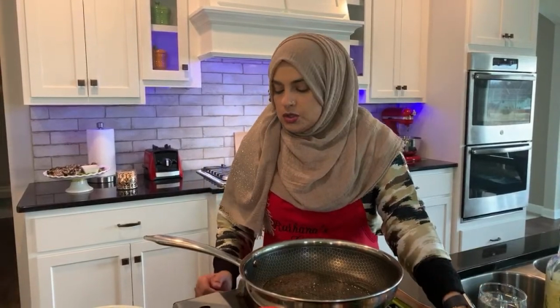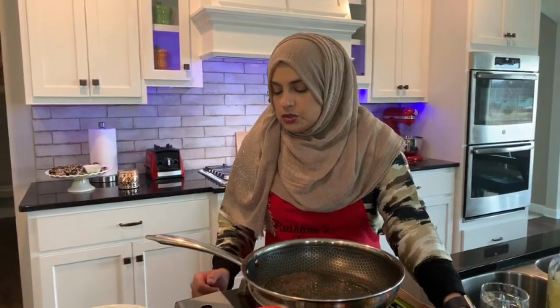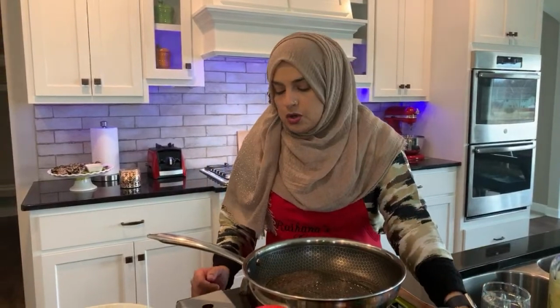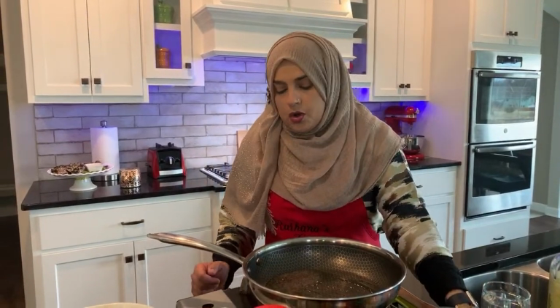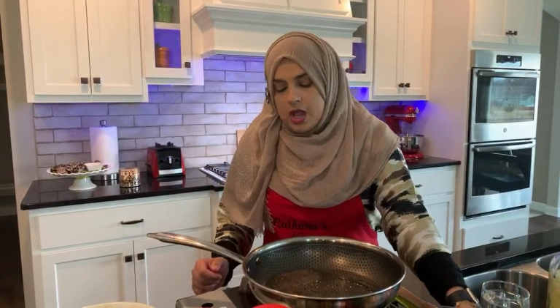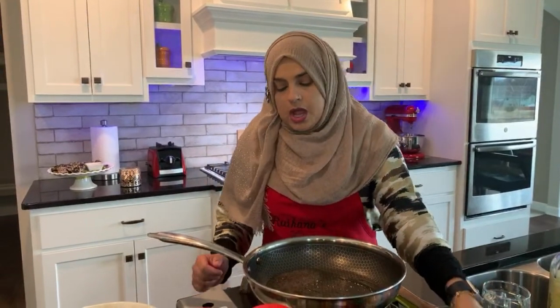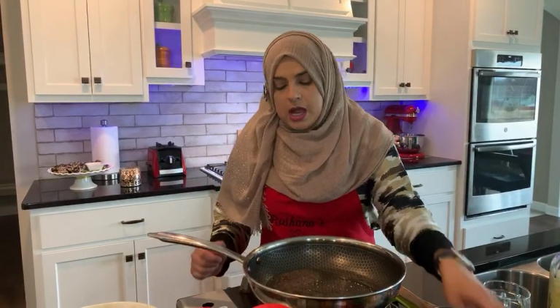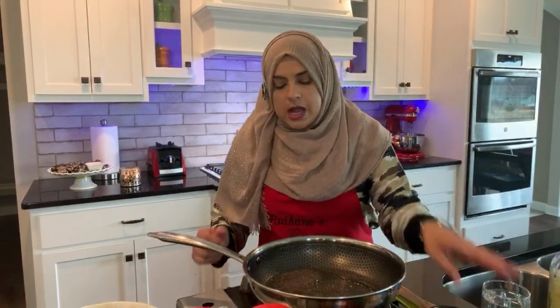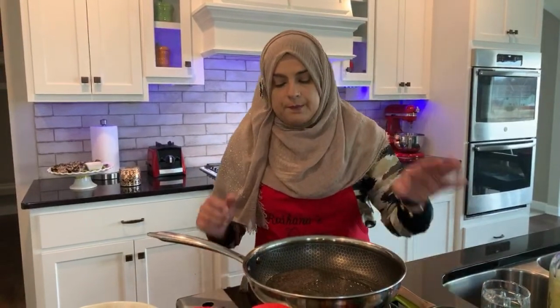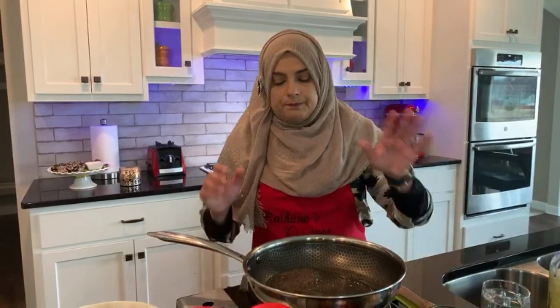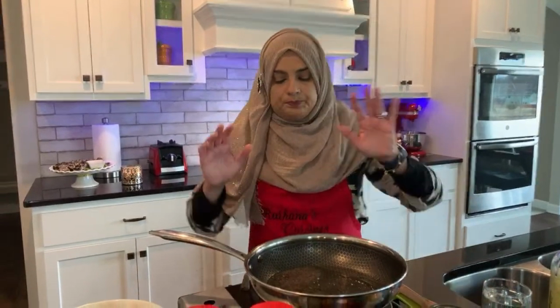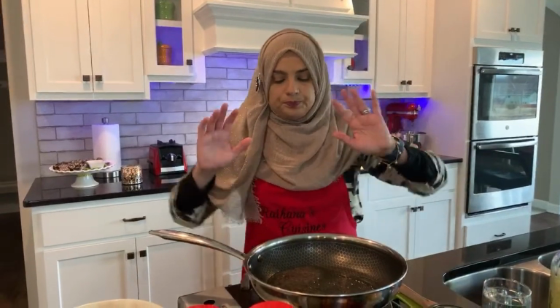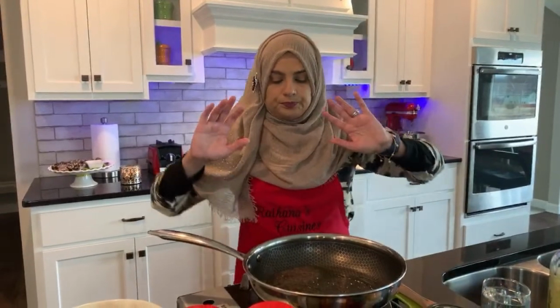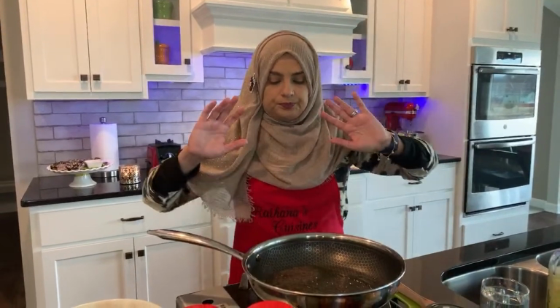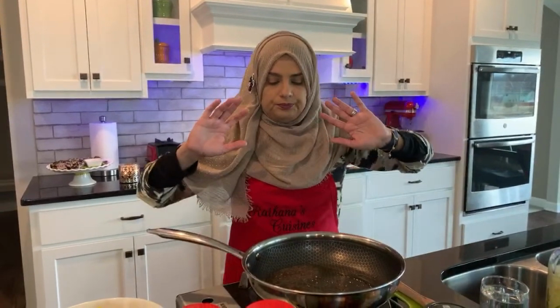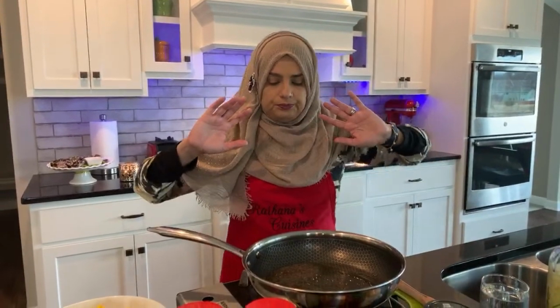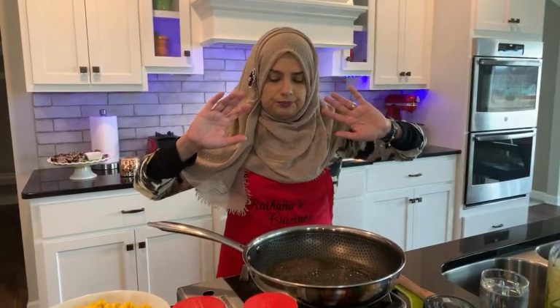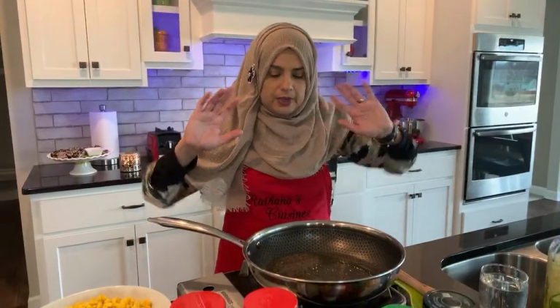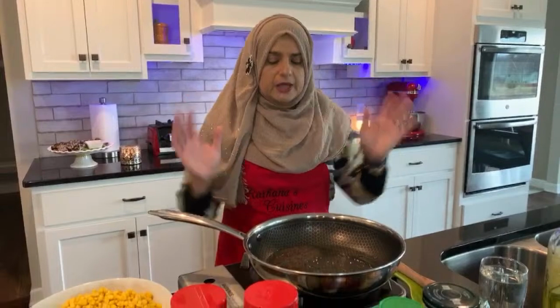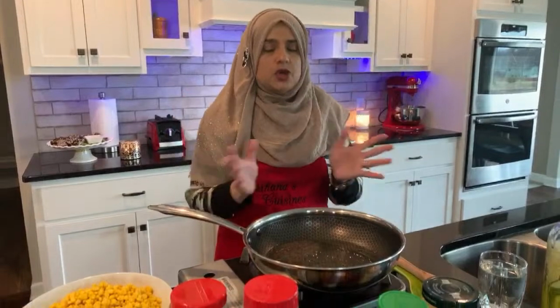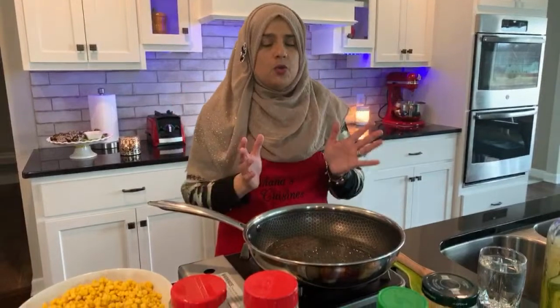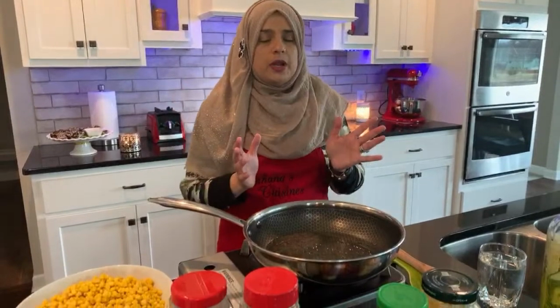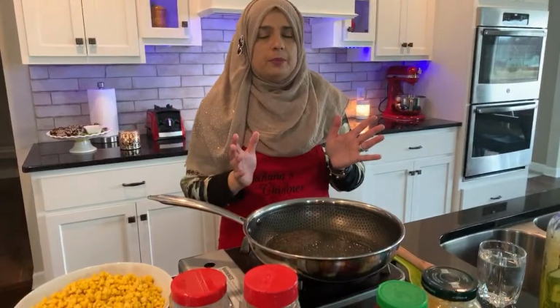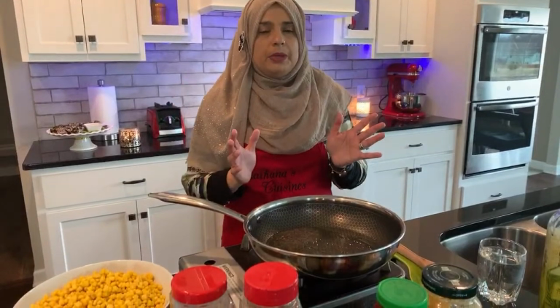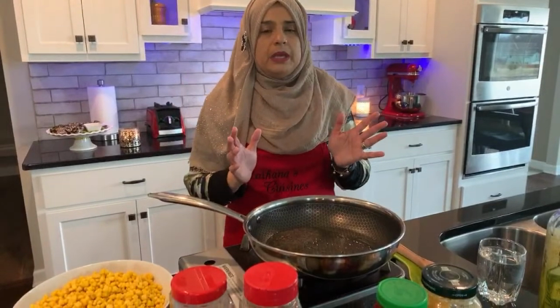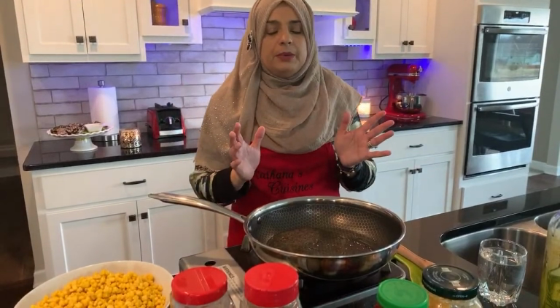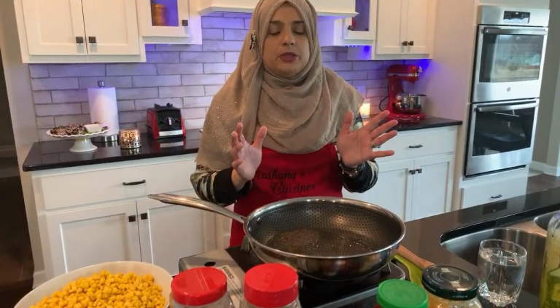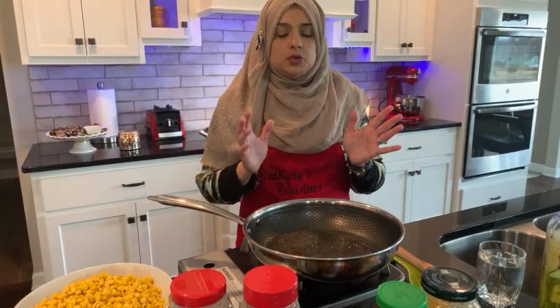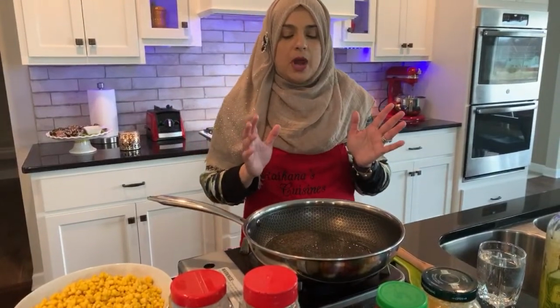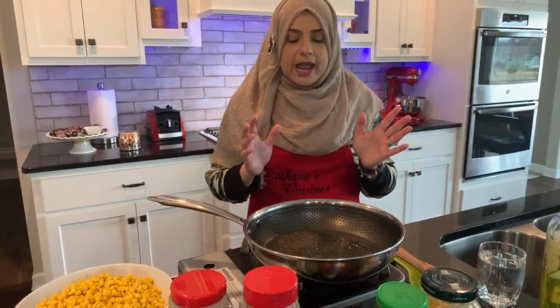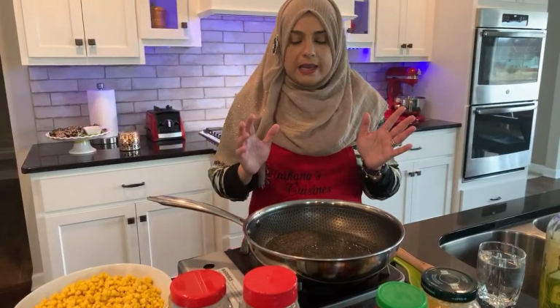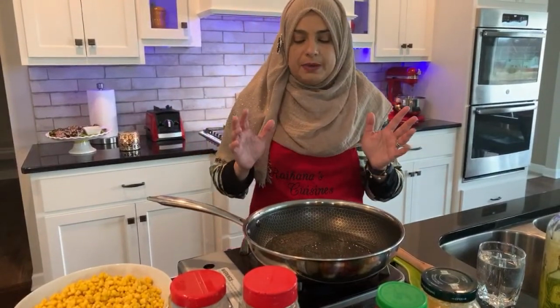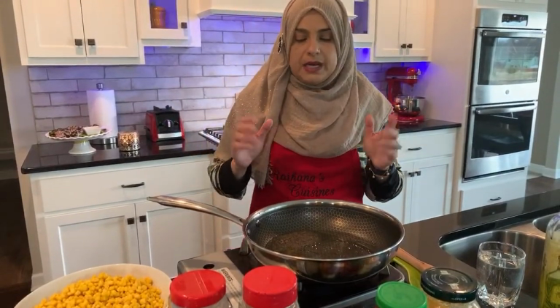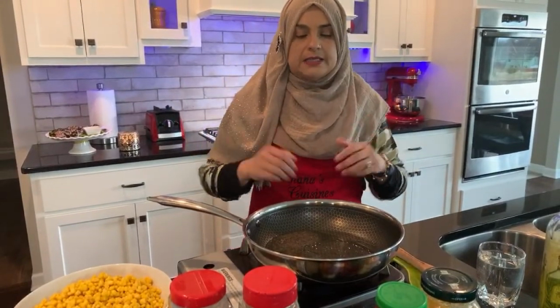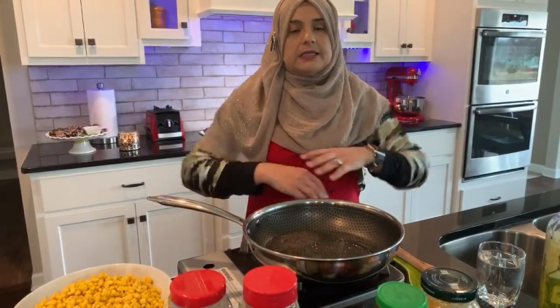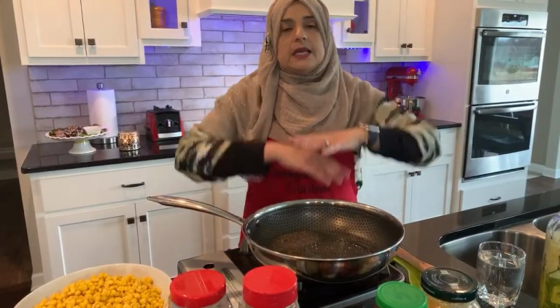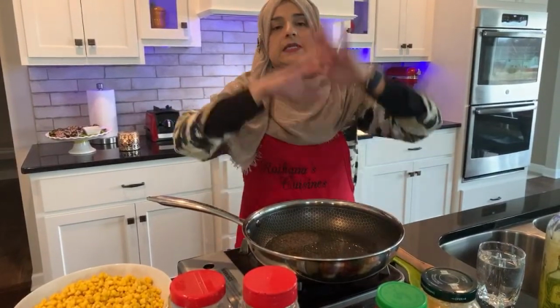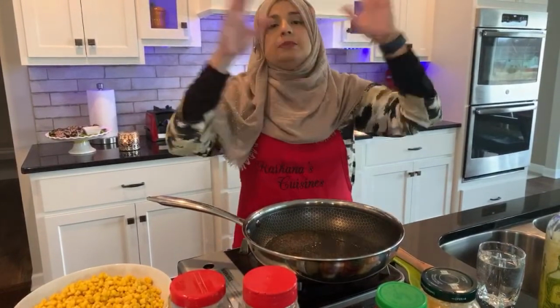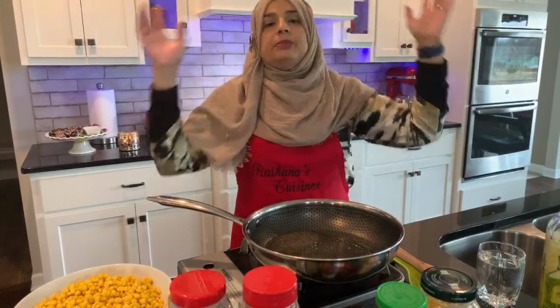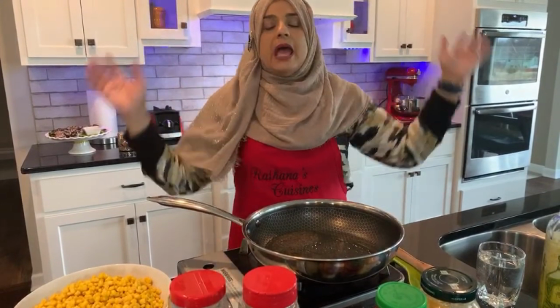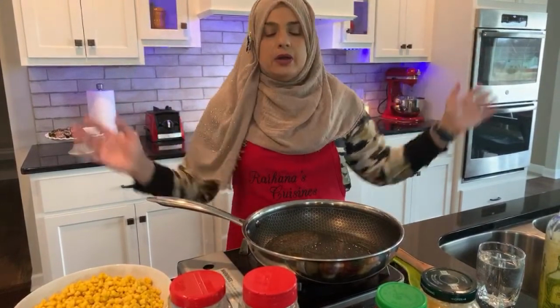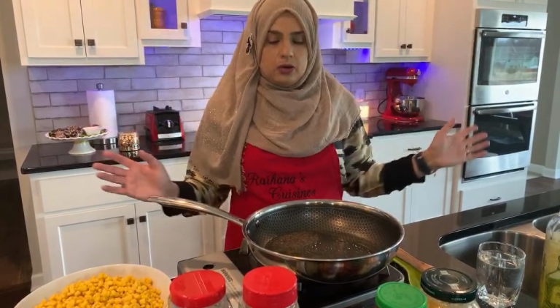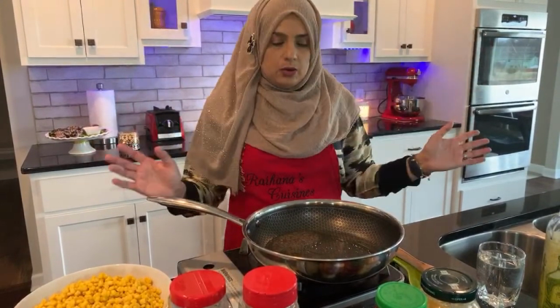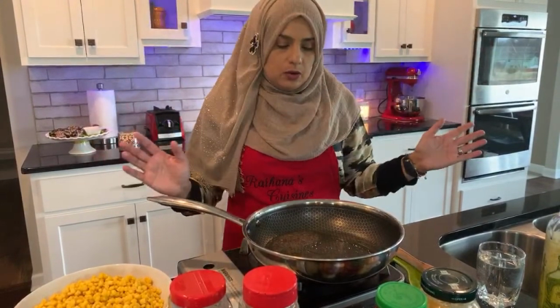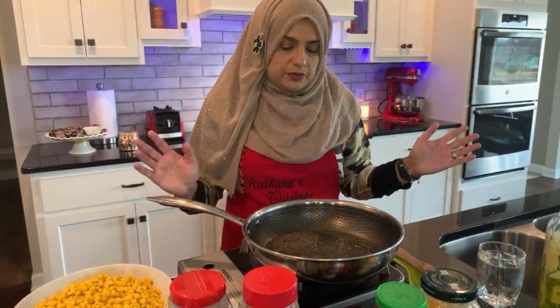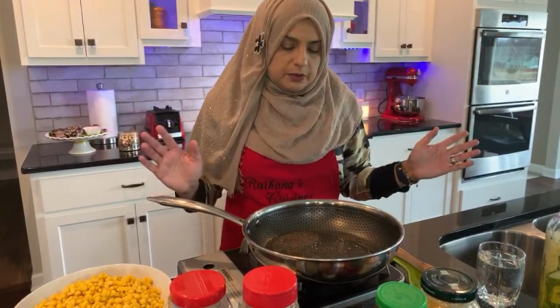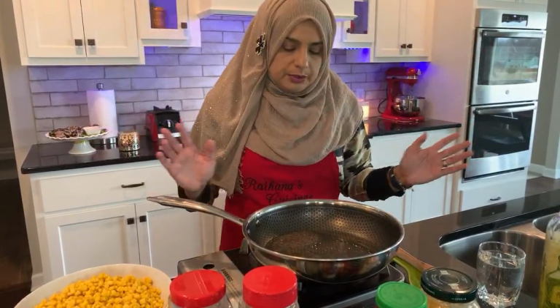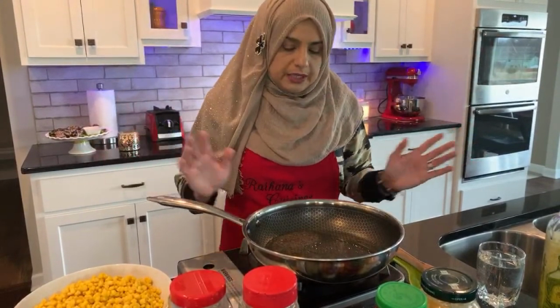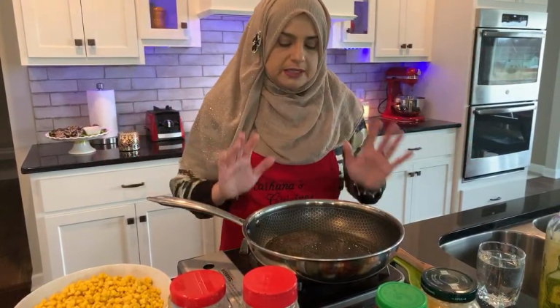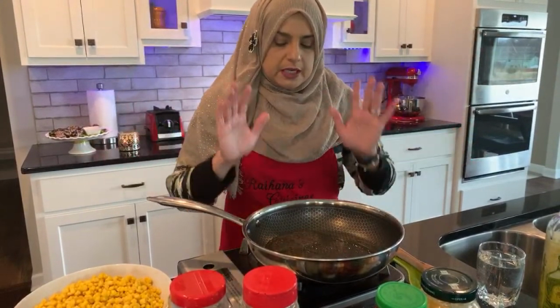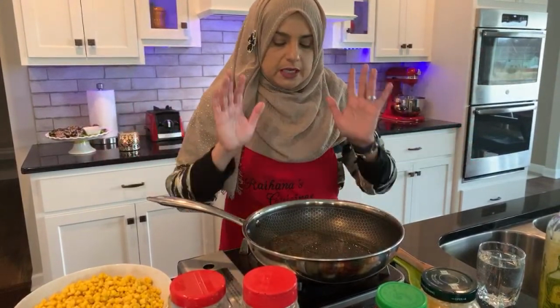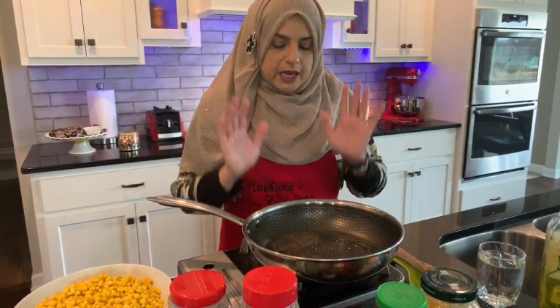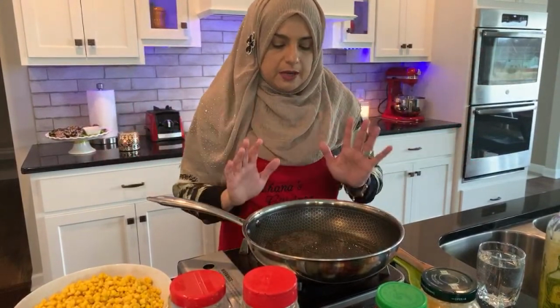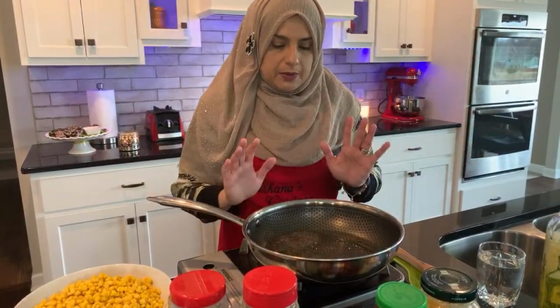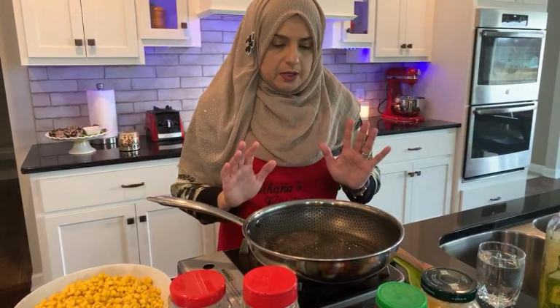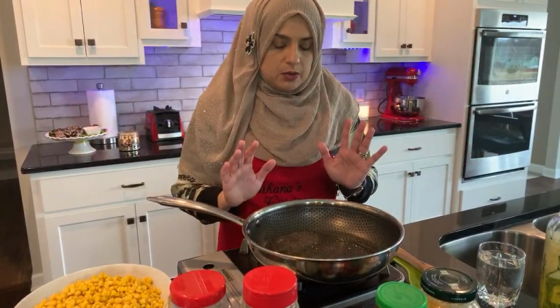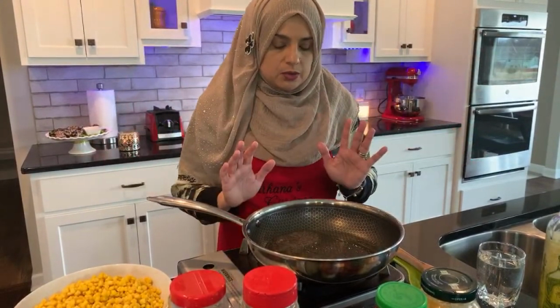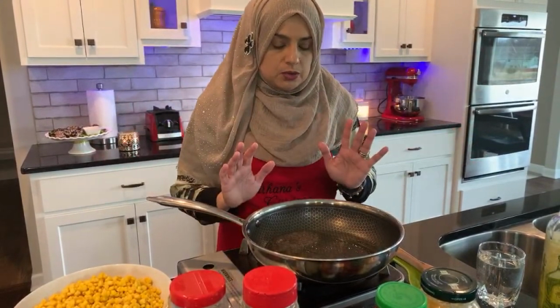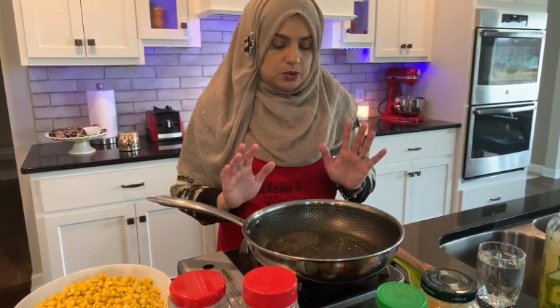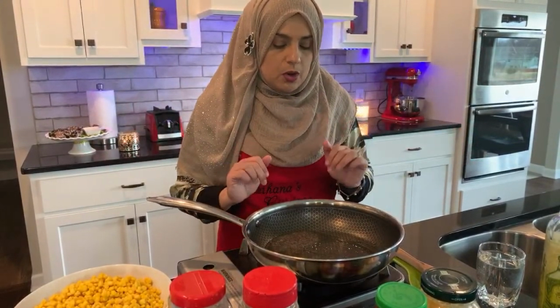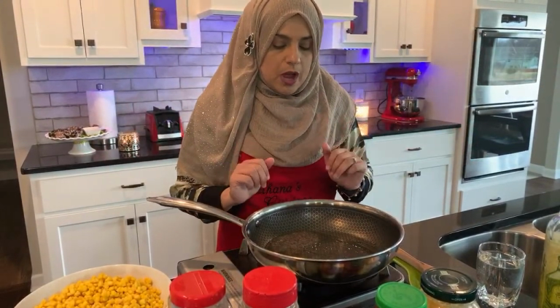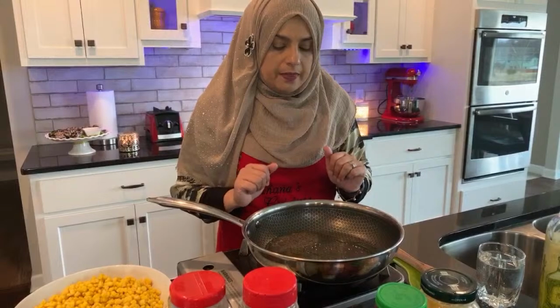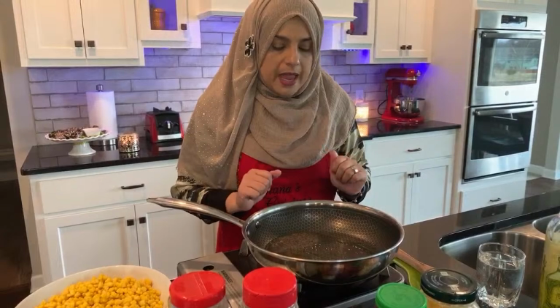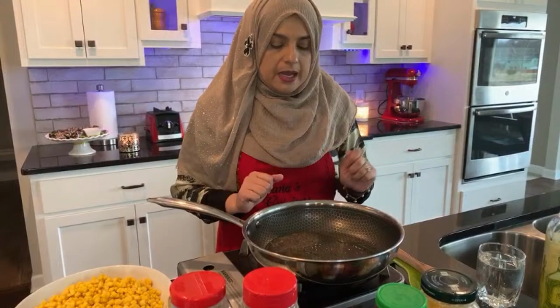After they pop, we're going to go ahead and add our curry leaves in here. I don't want to keep it too high because it's going to splatter all over the place.